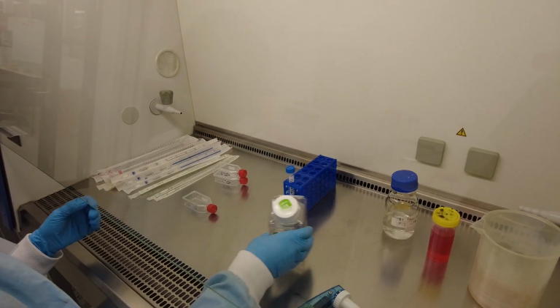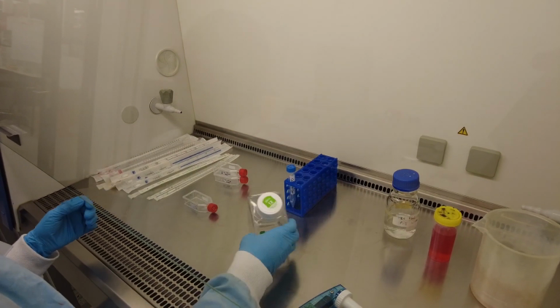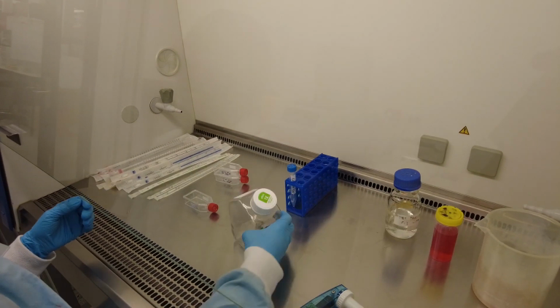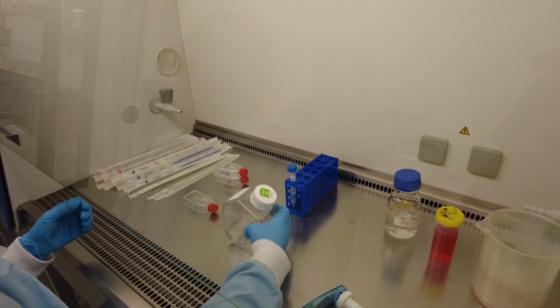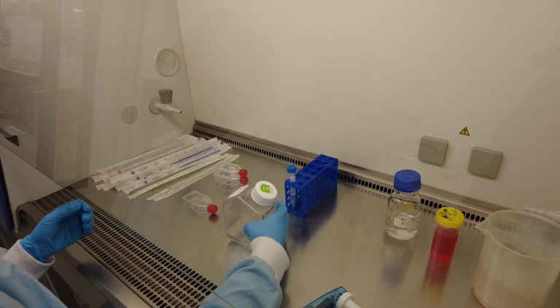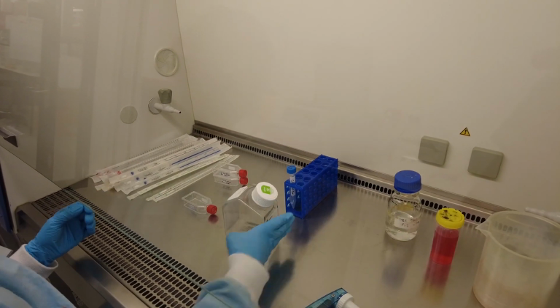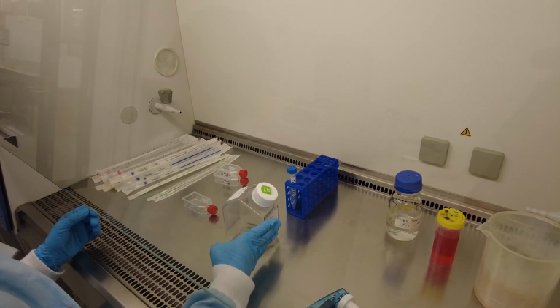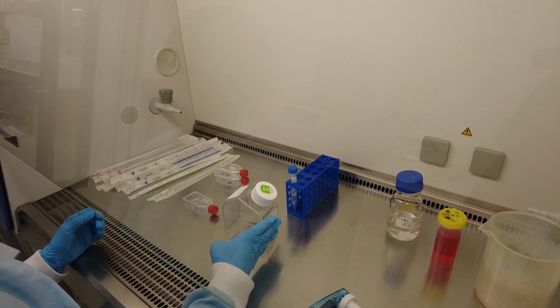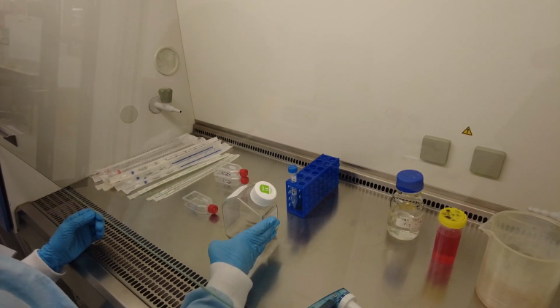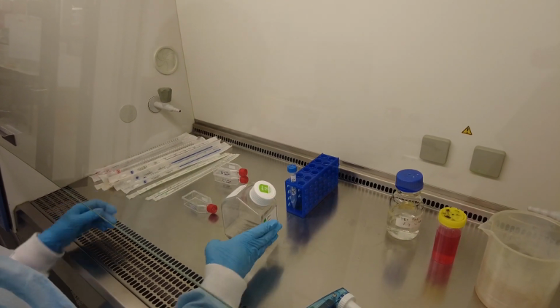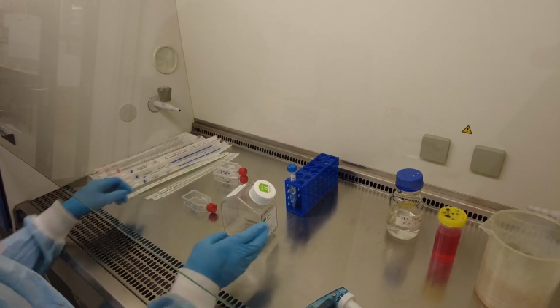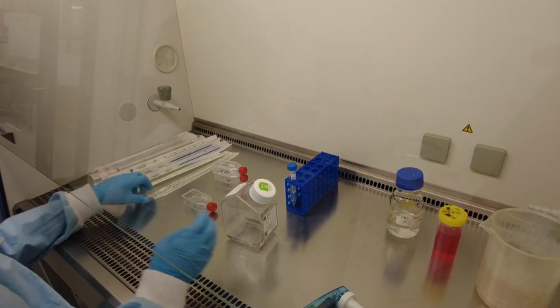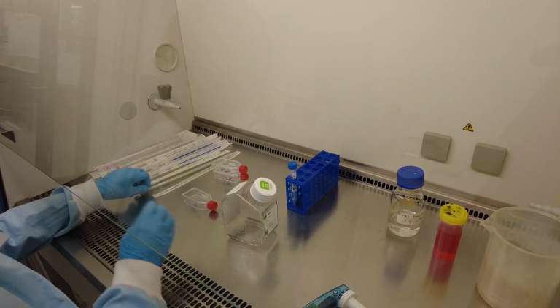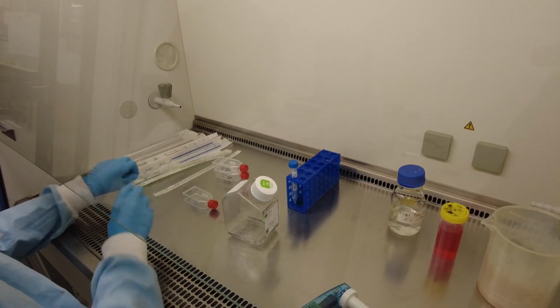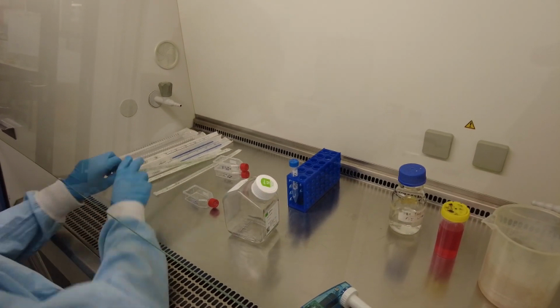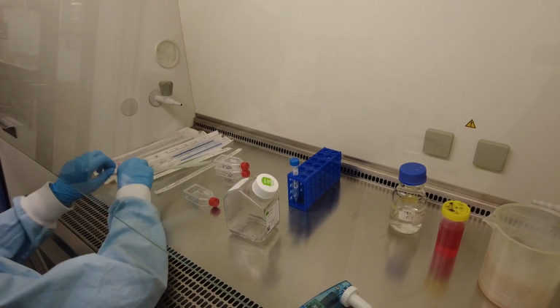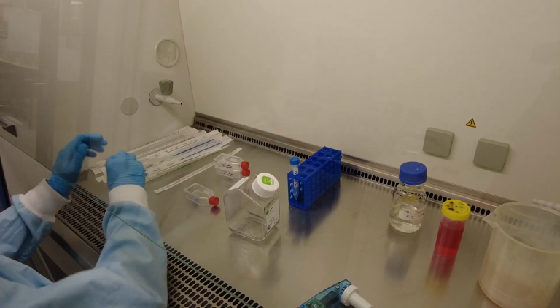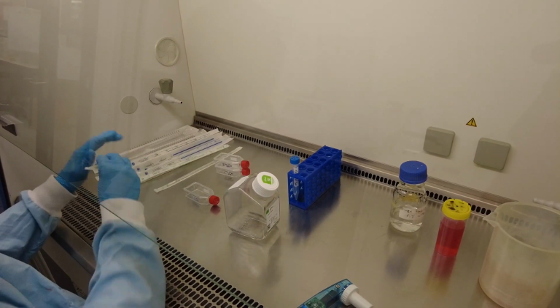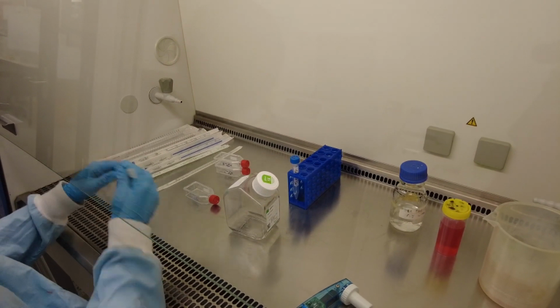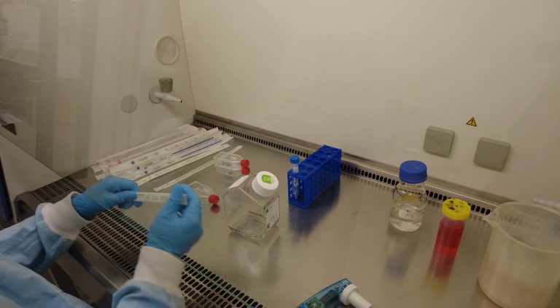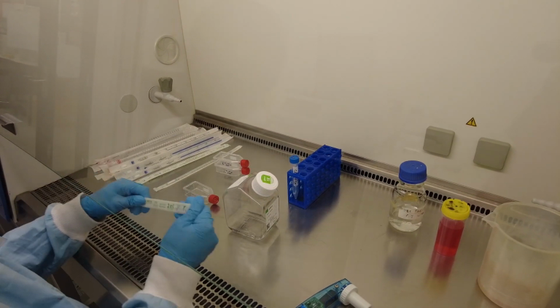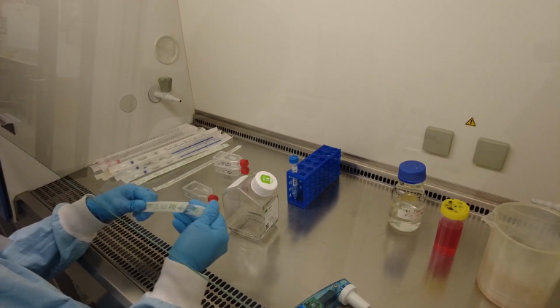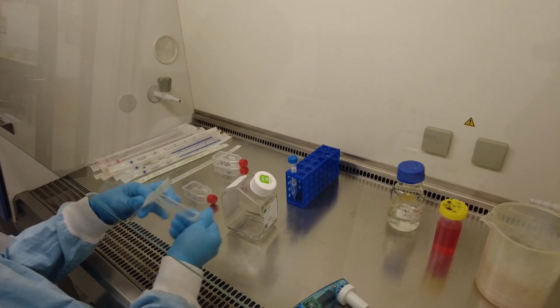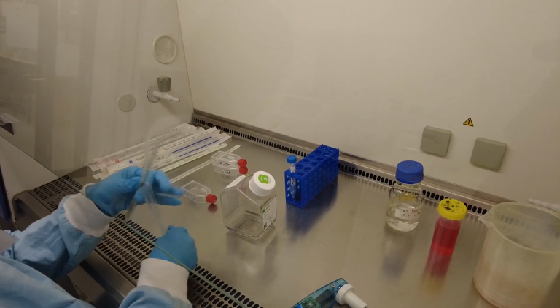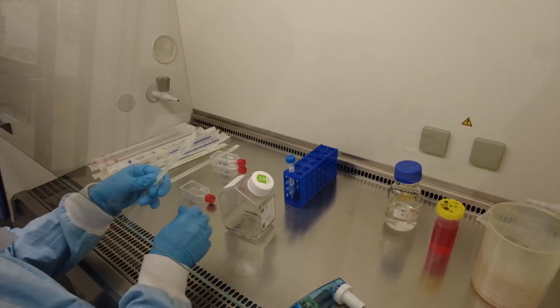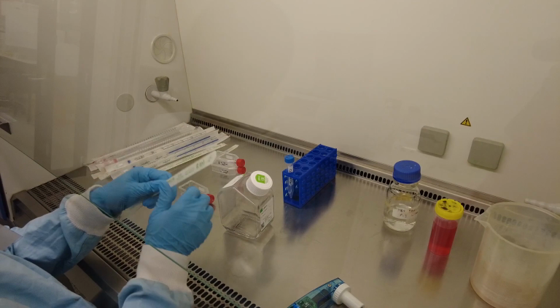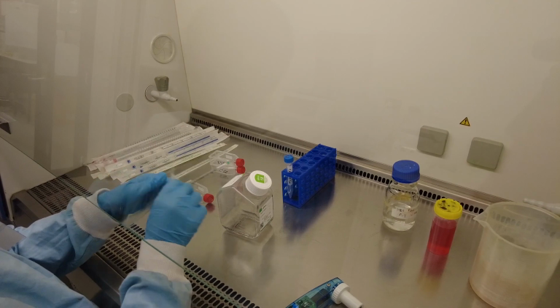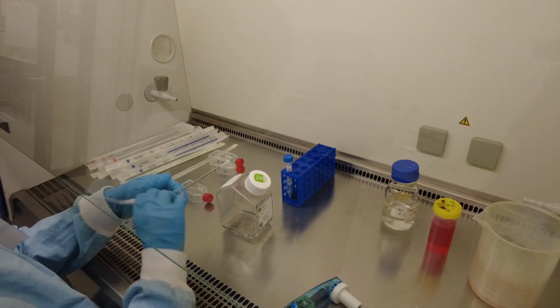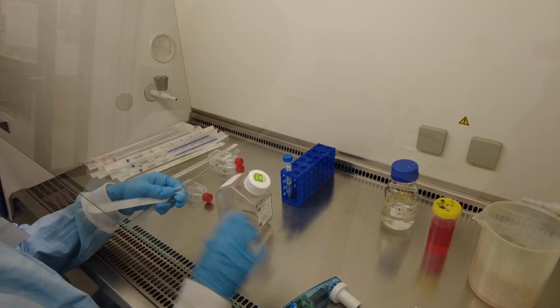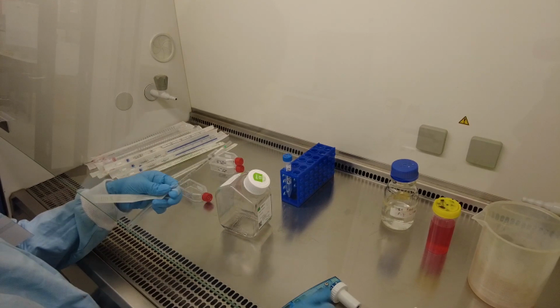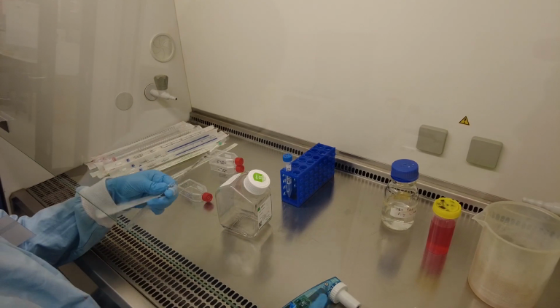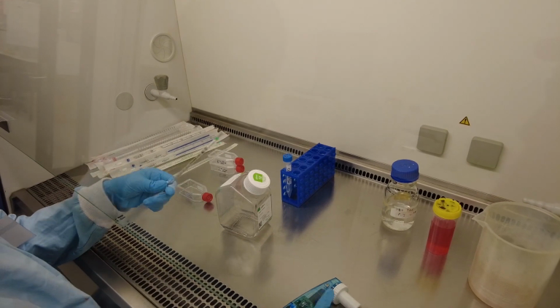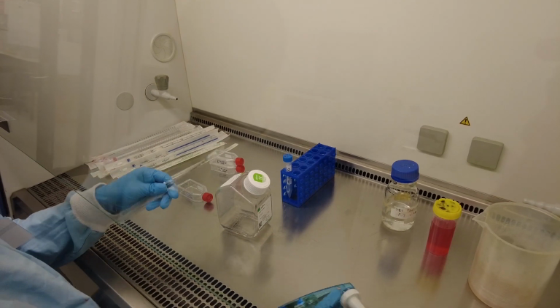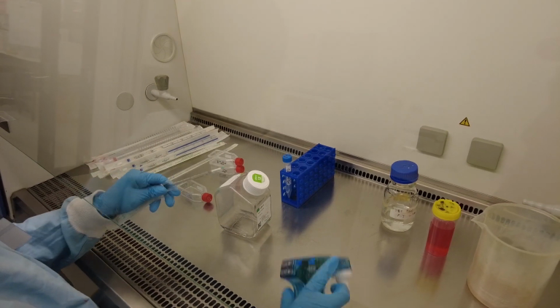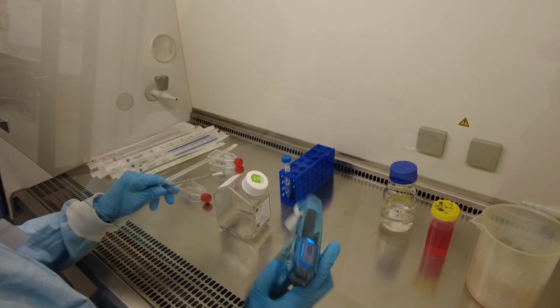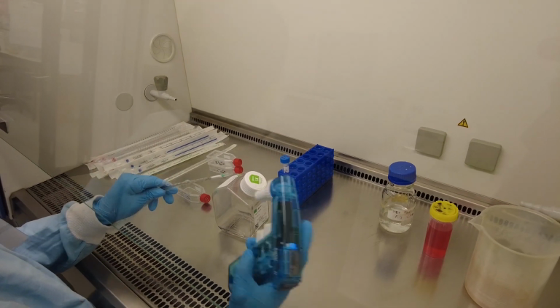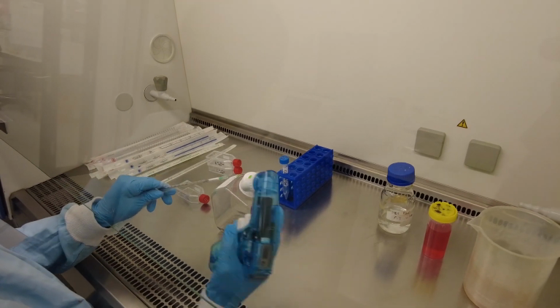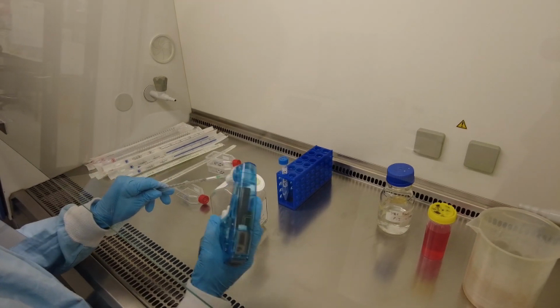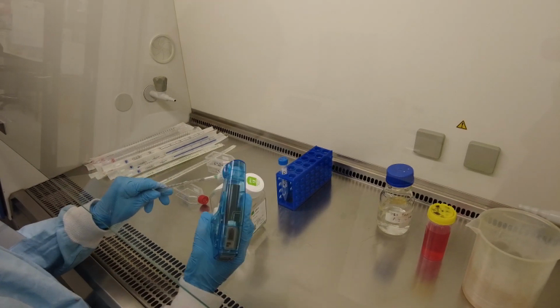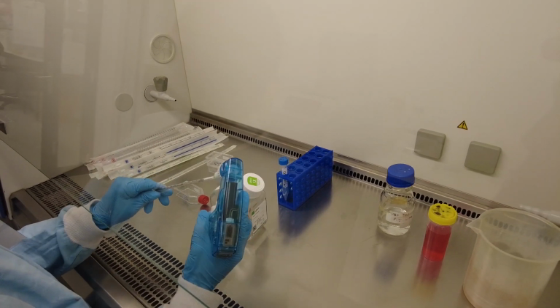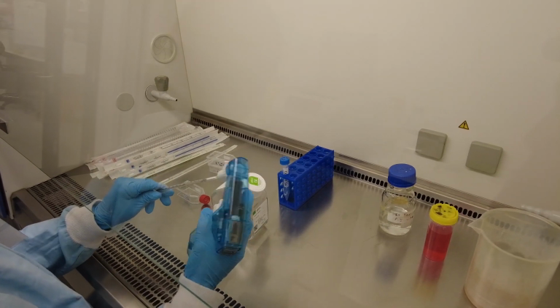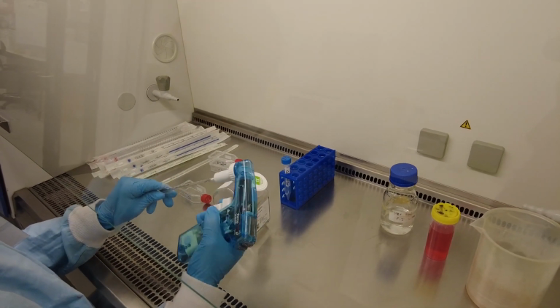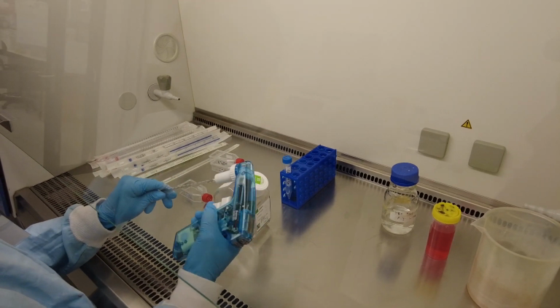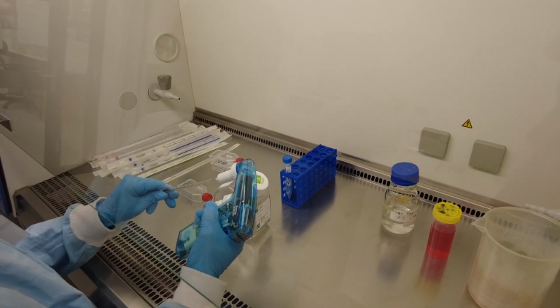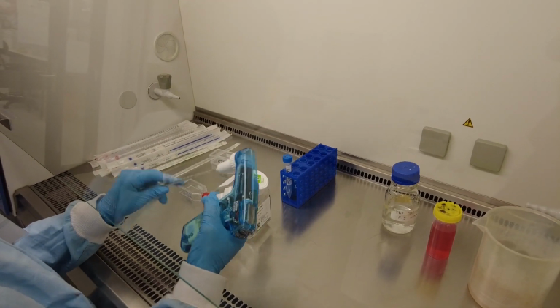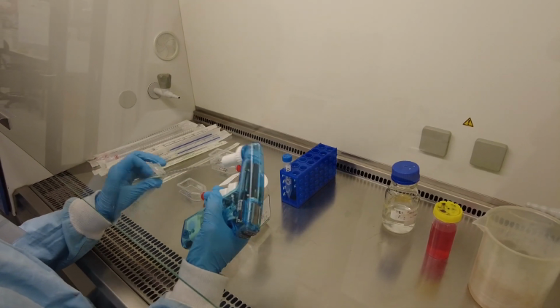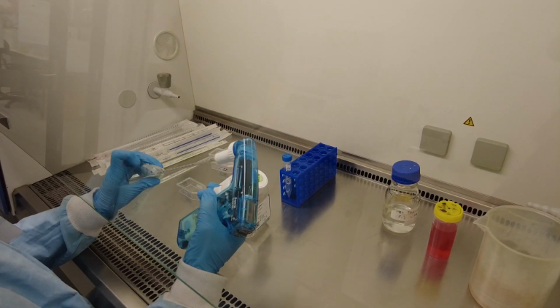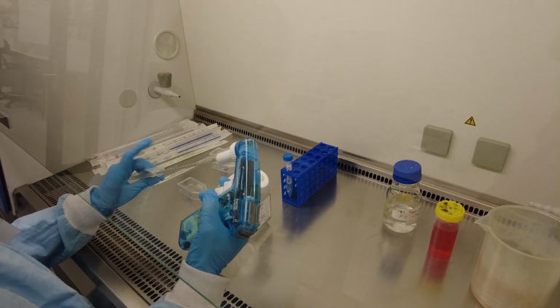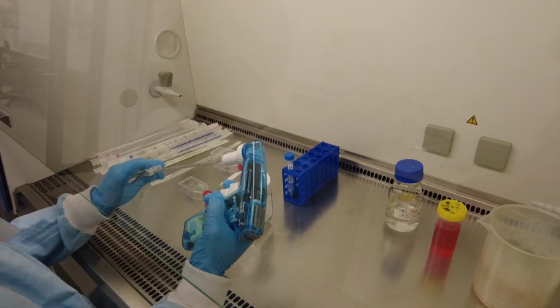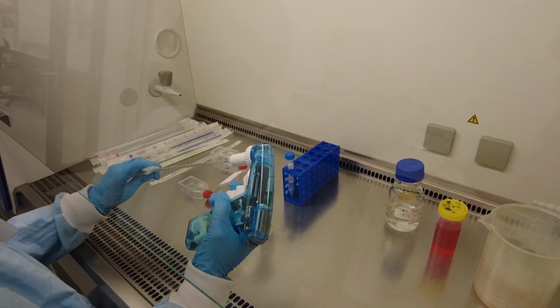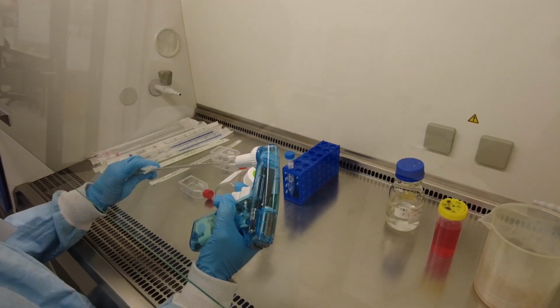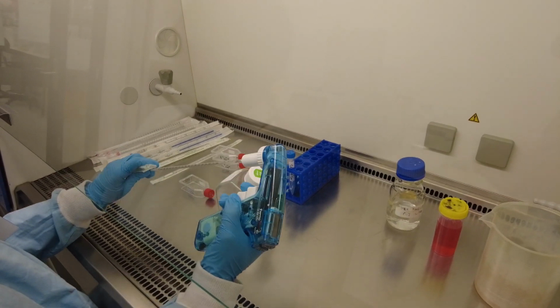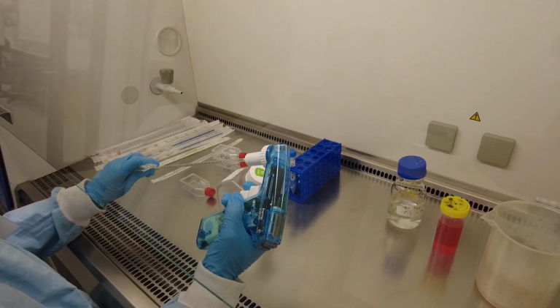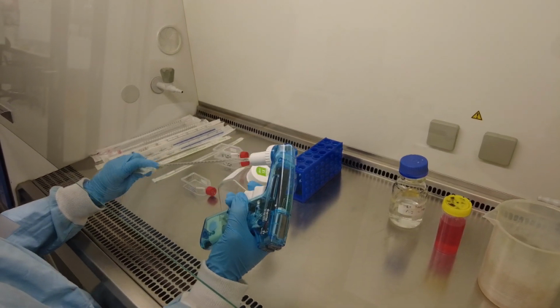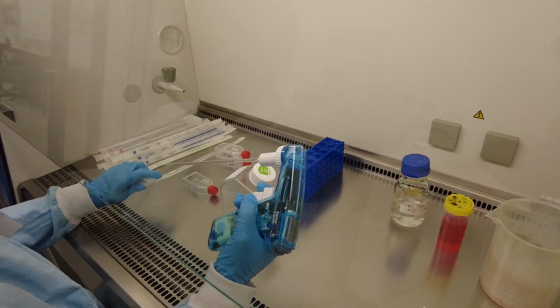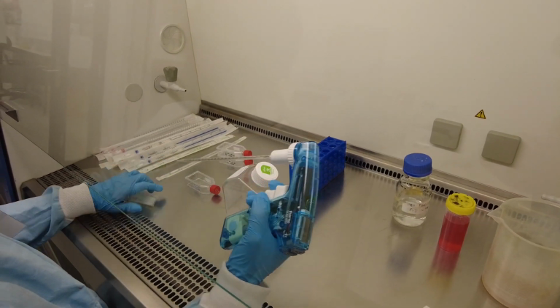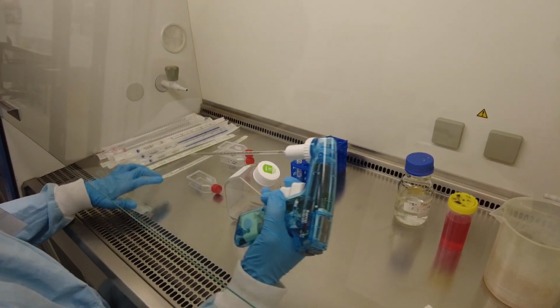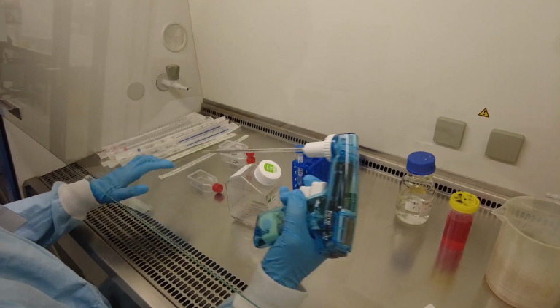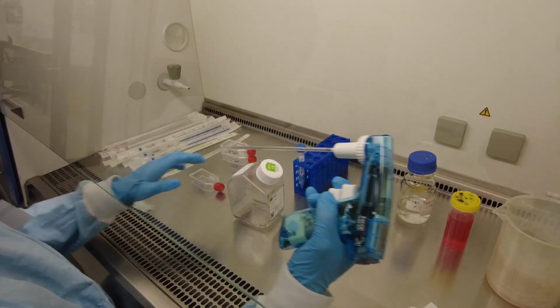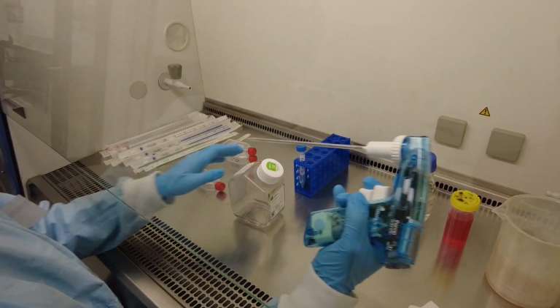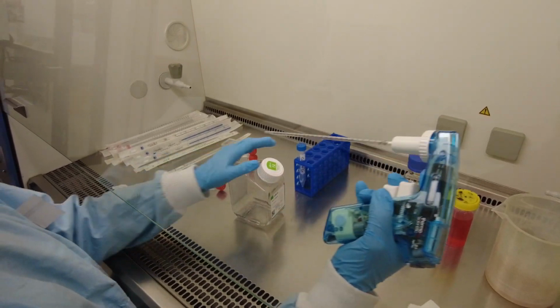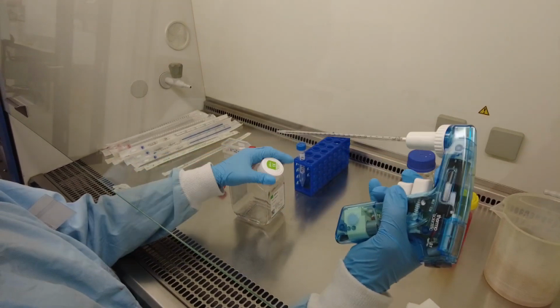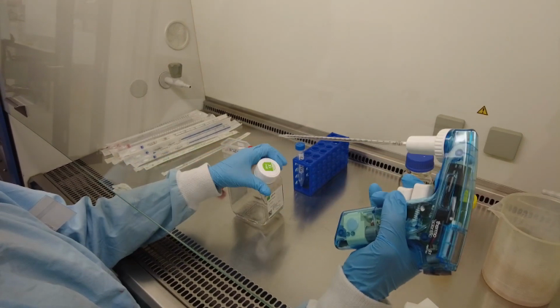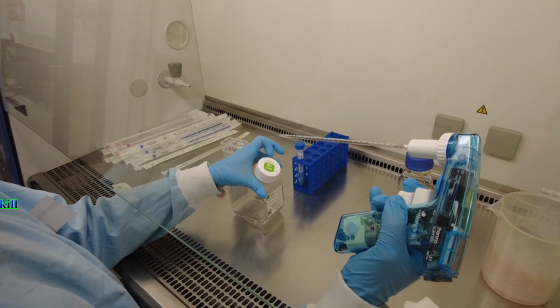And two mil of trypsin. We're going to put it in the incubator for the cells to lift from the bottom of the flask.